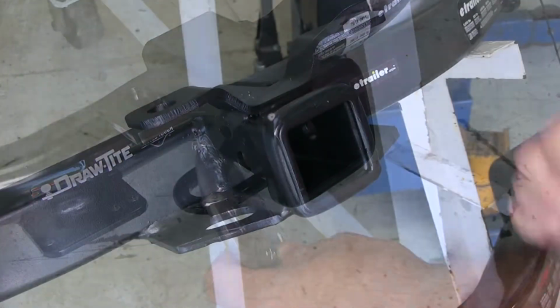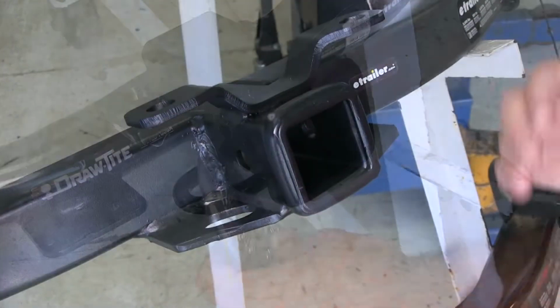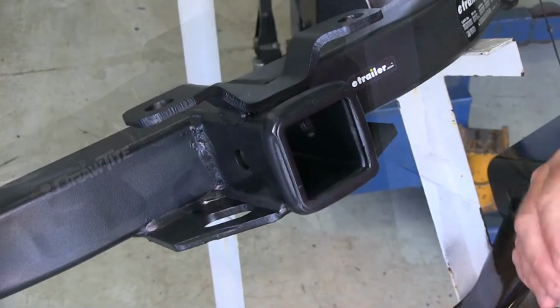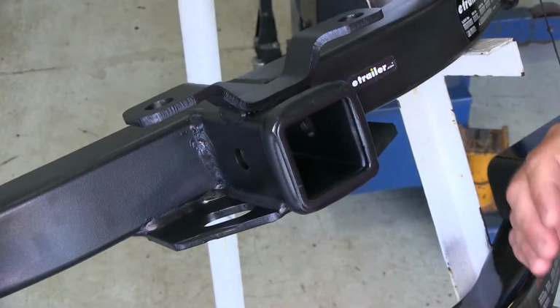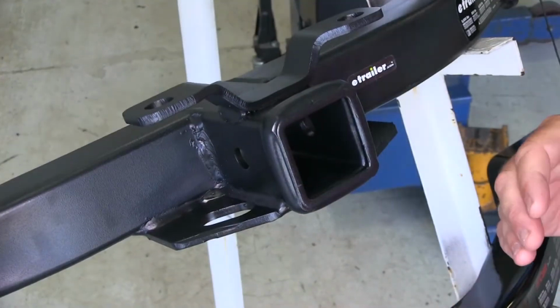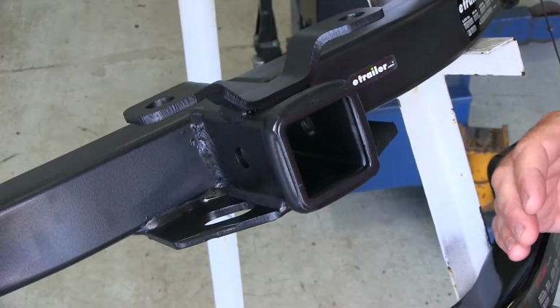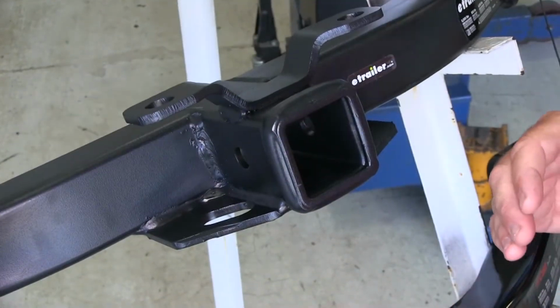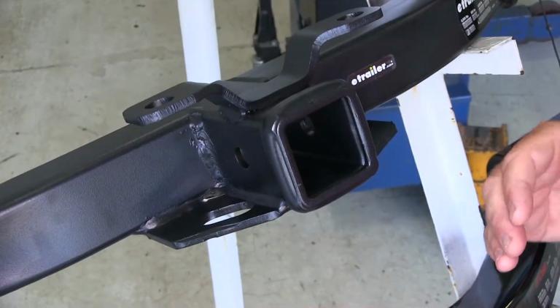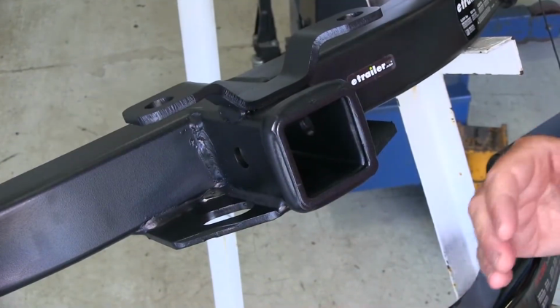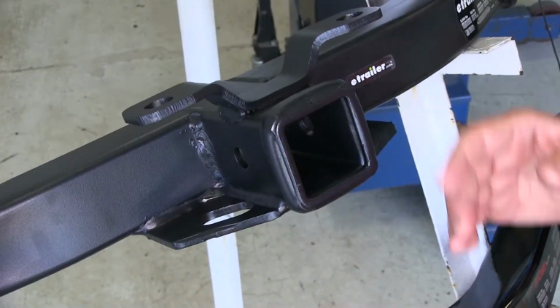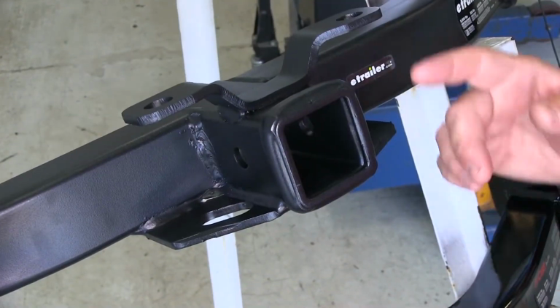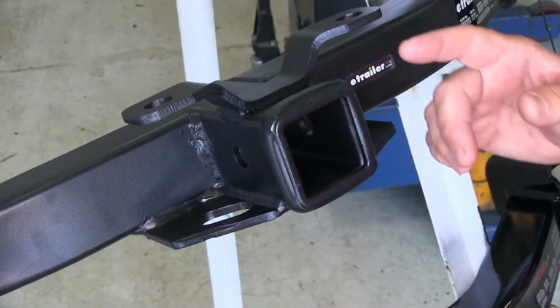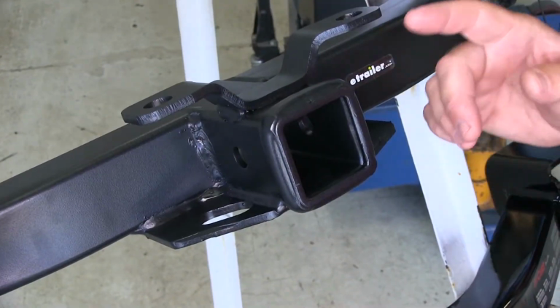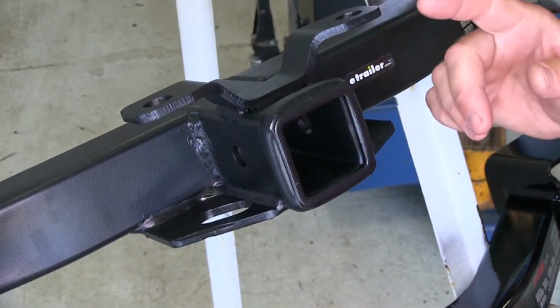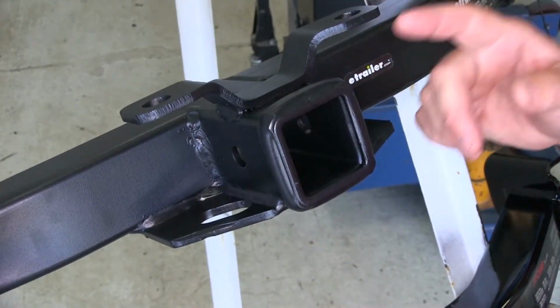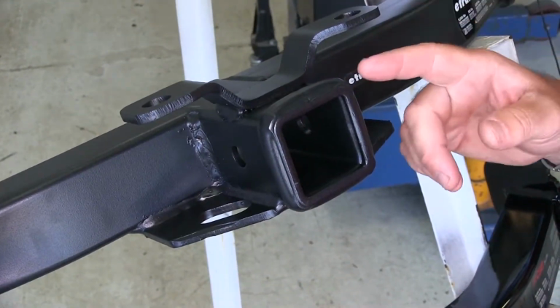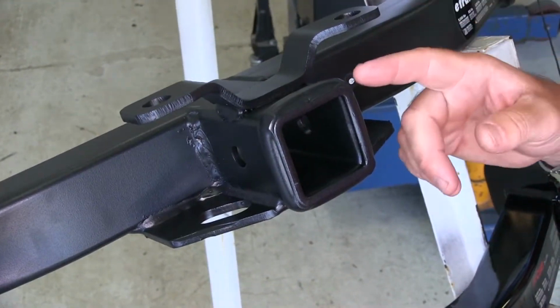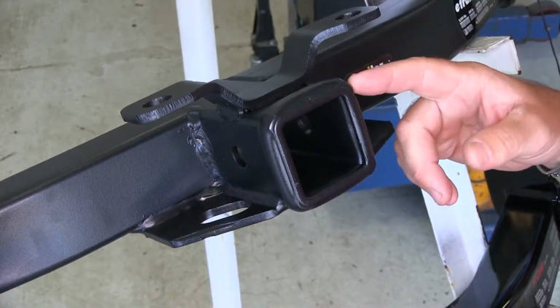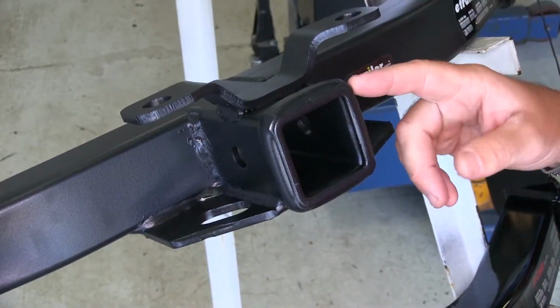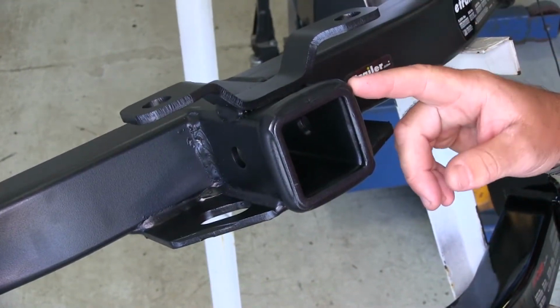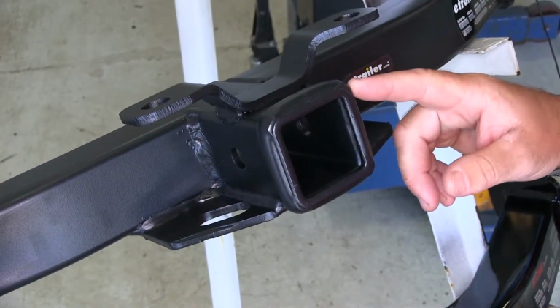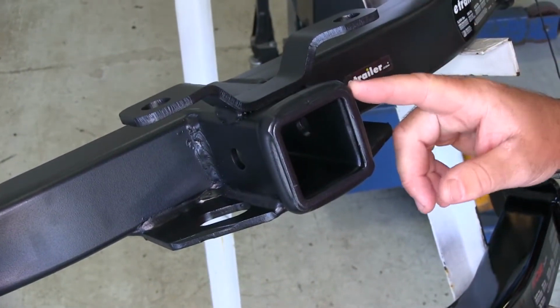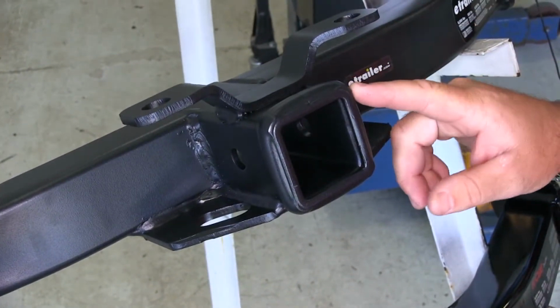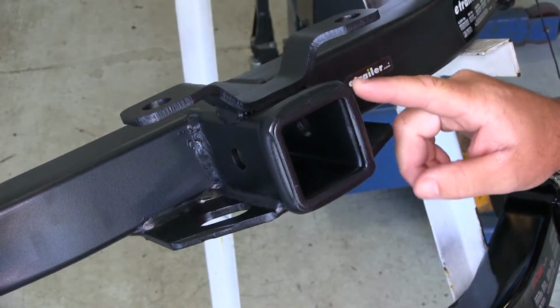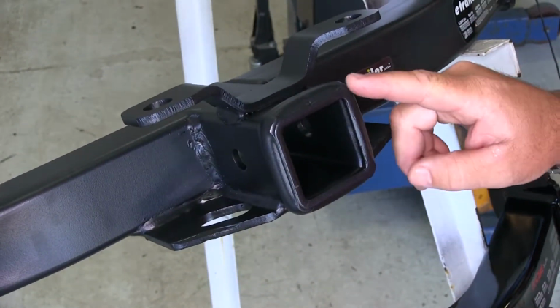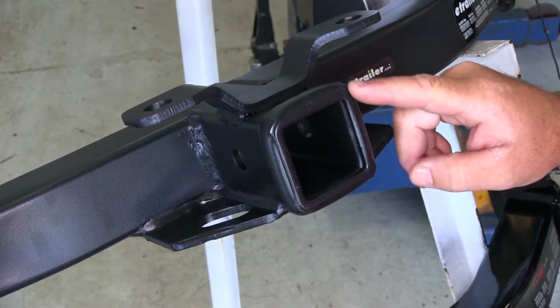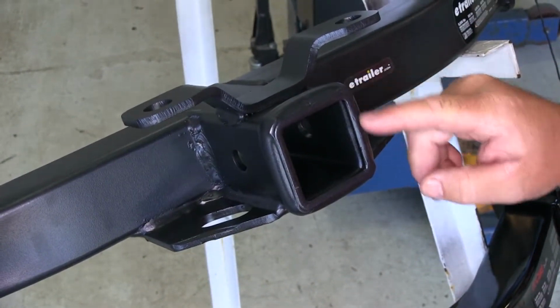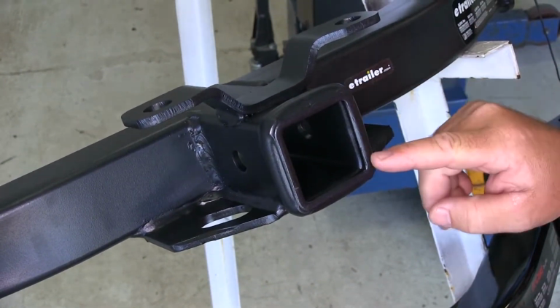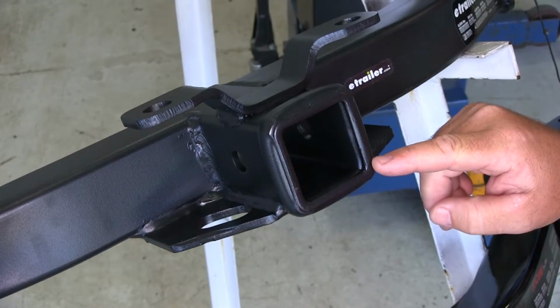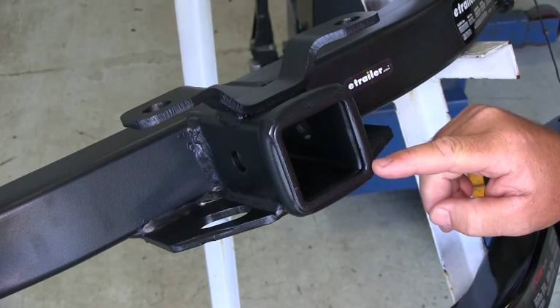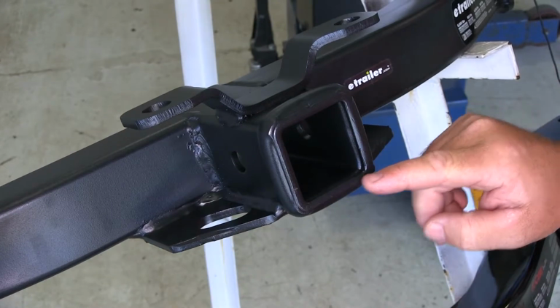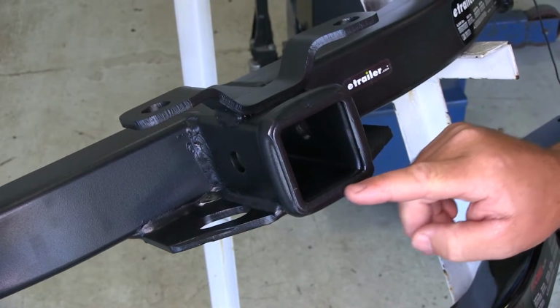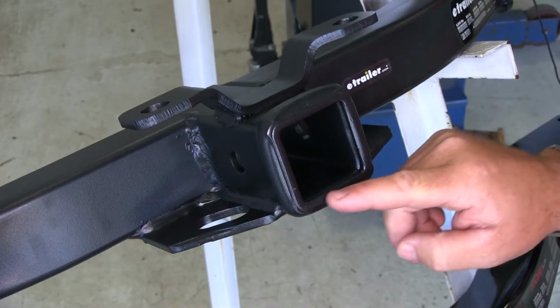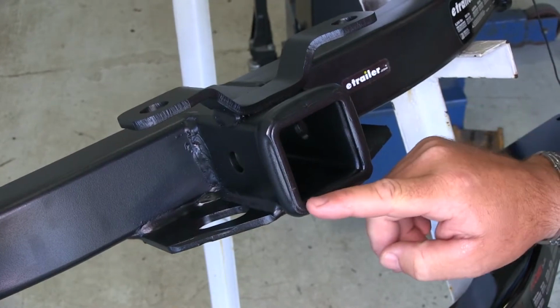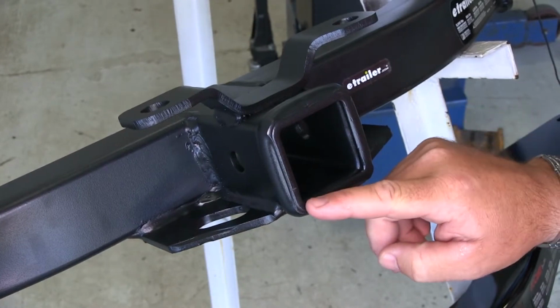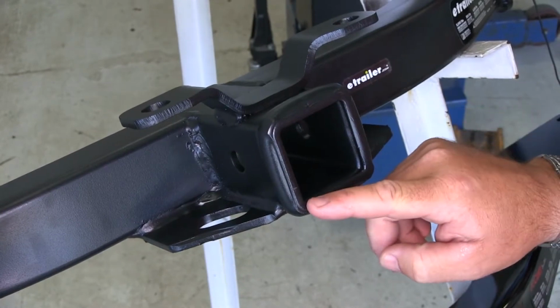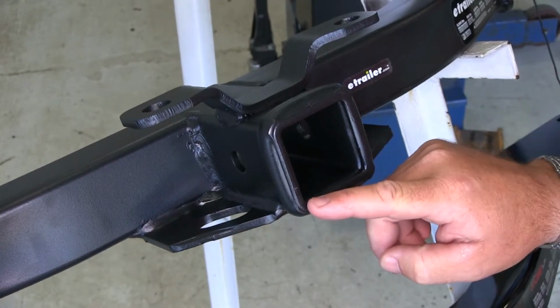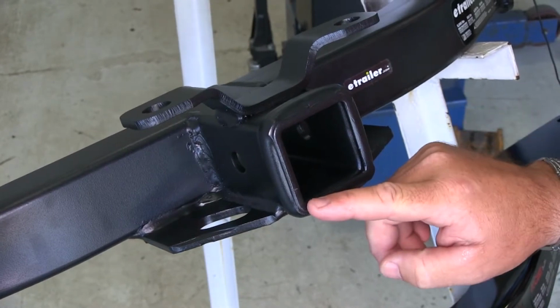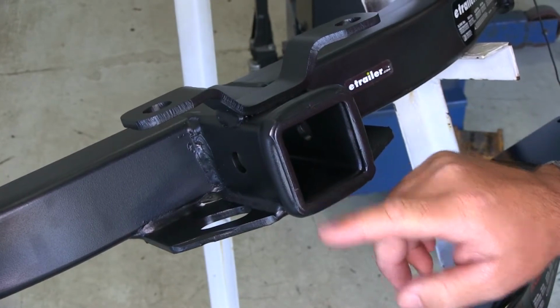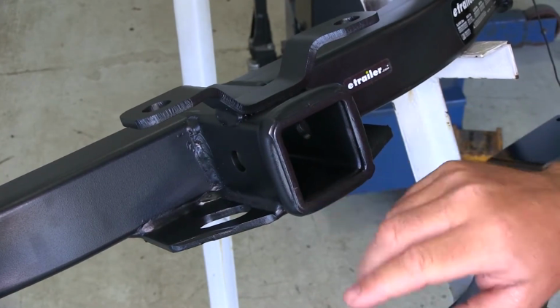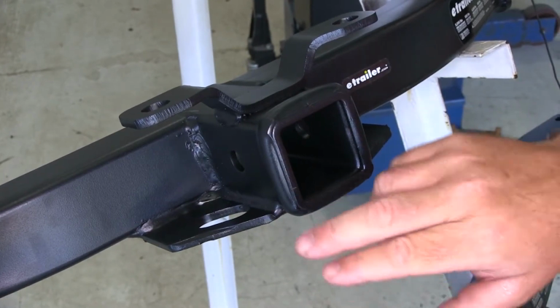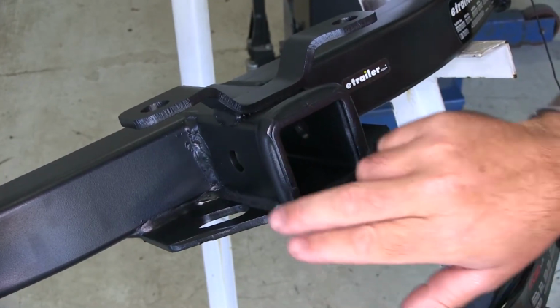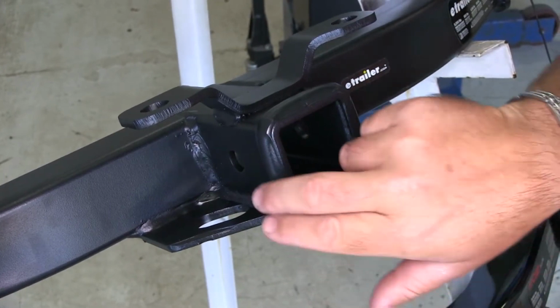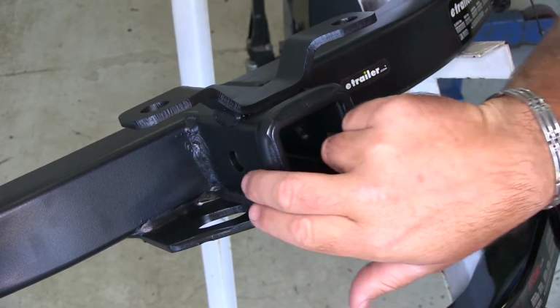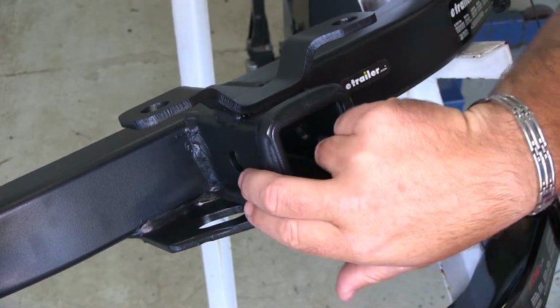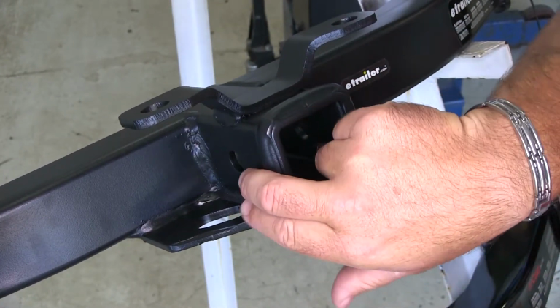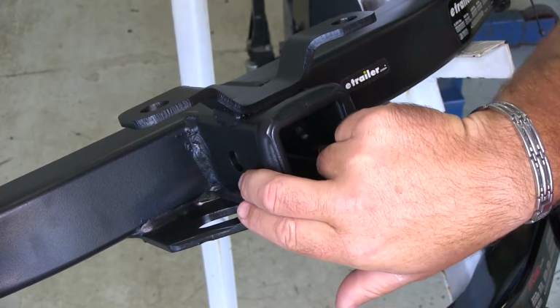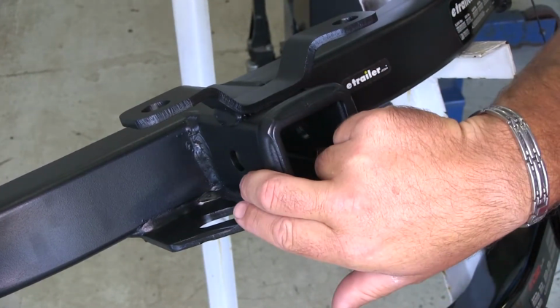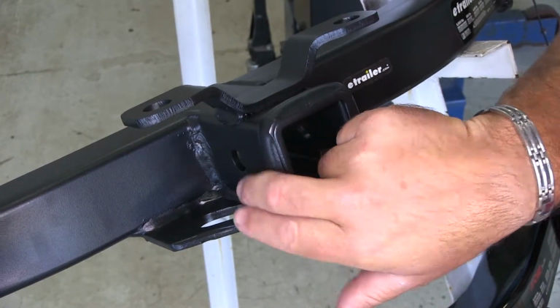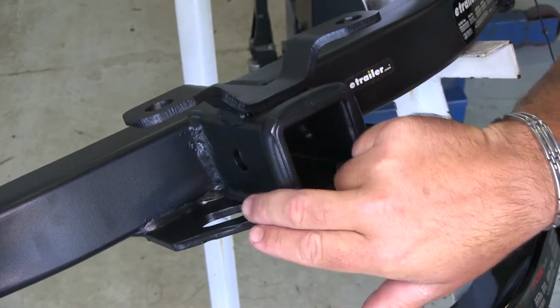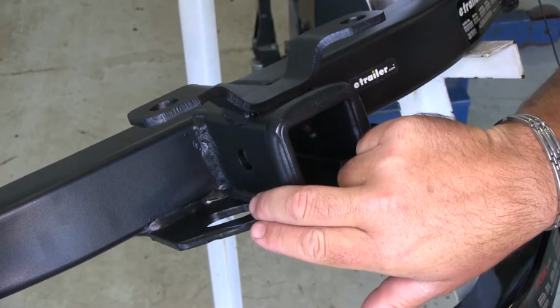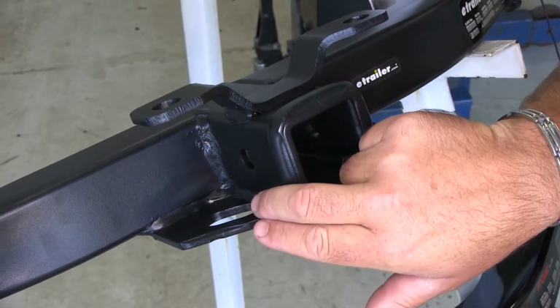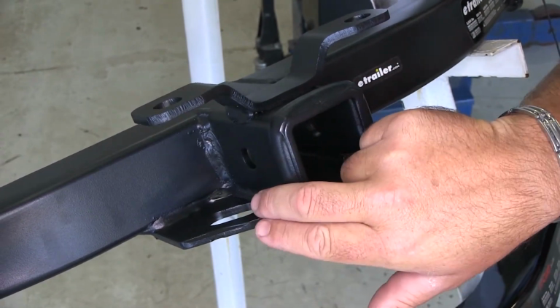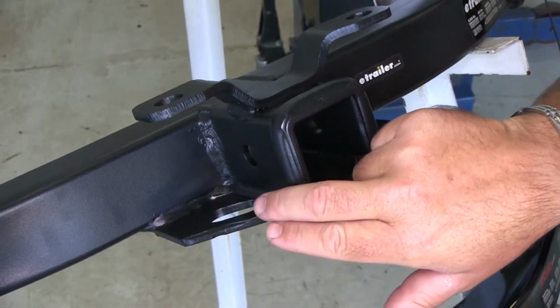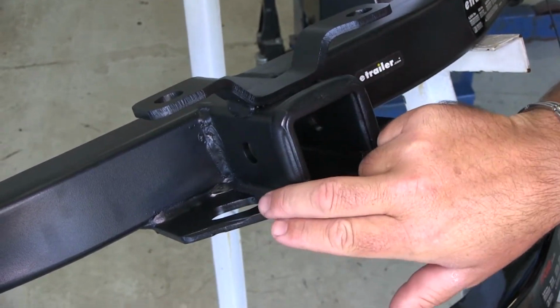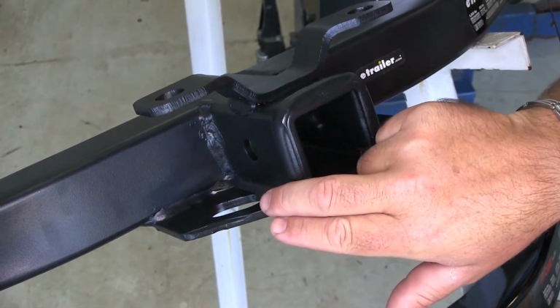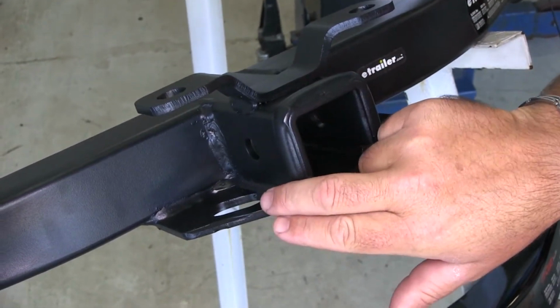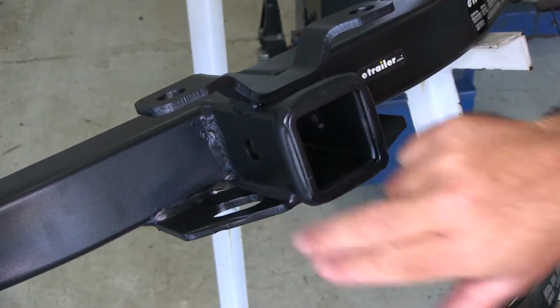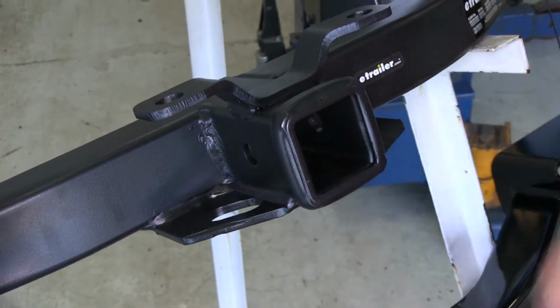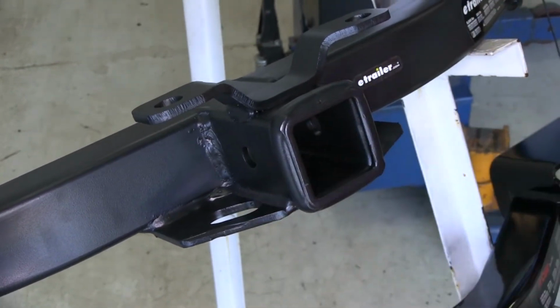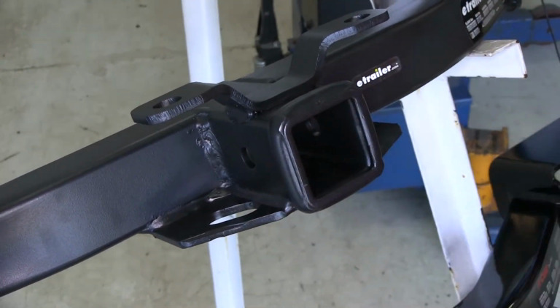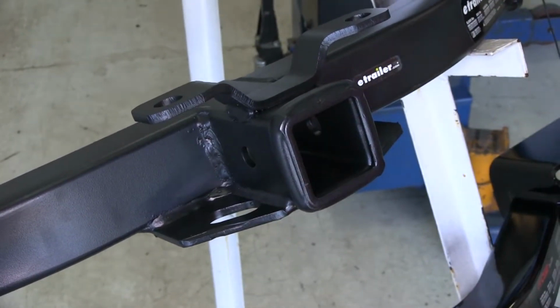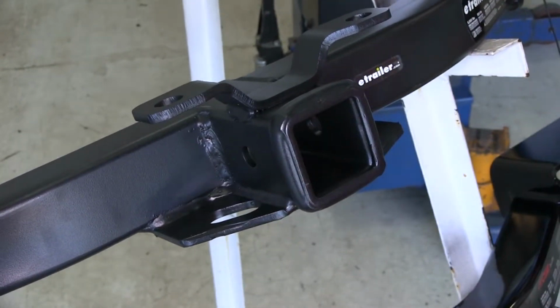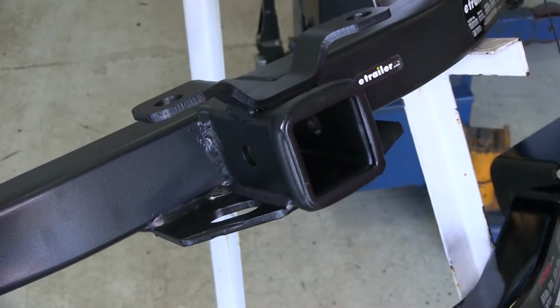All three of our hitches are going to be Class 3 hitches. They're all going to be 2 inch by 2 inch, and all of them are going to have 5-1/8 inch hitch pin holes.